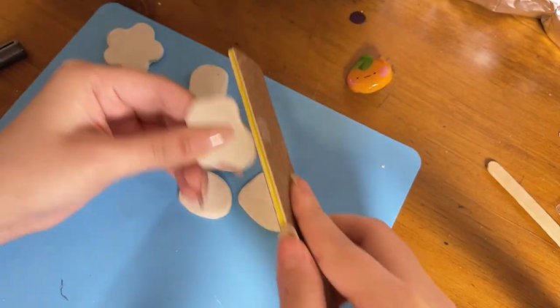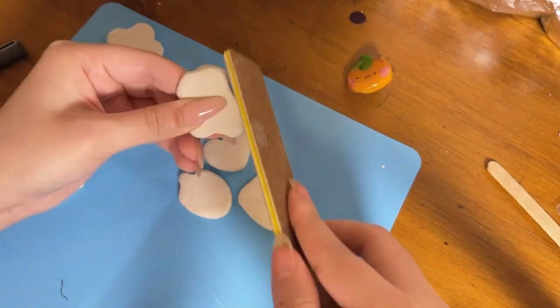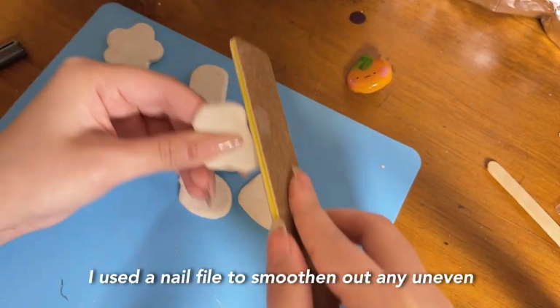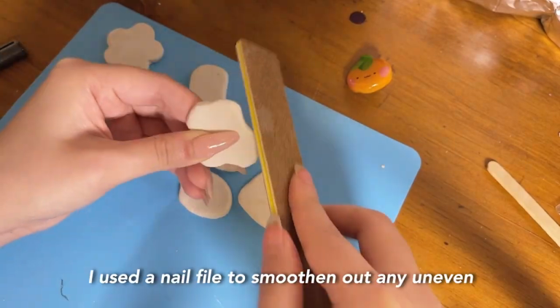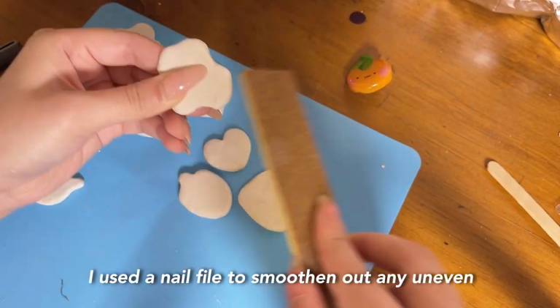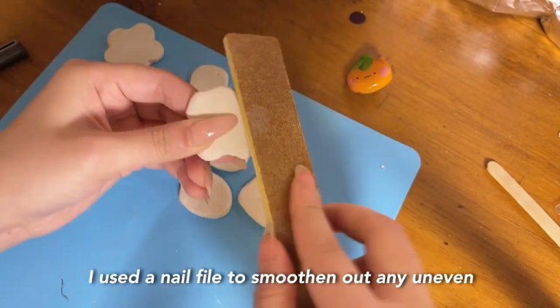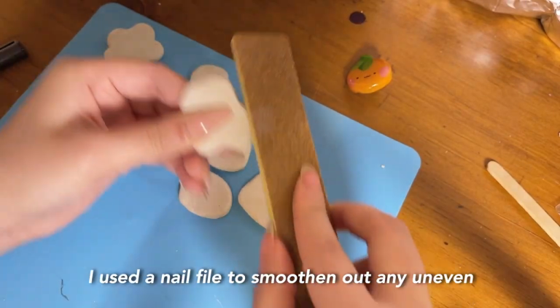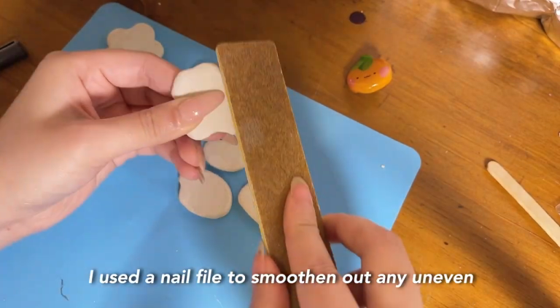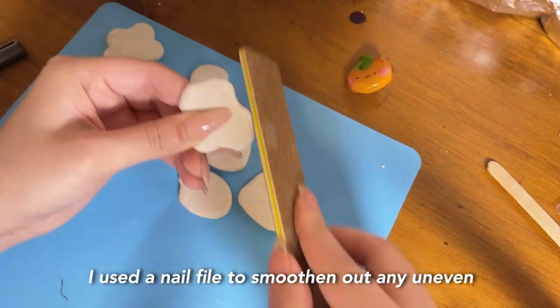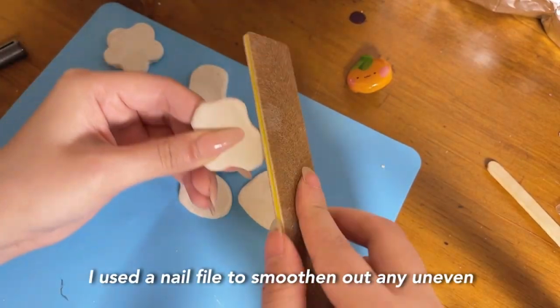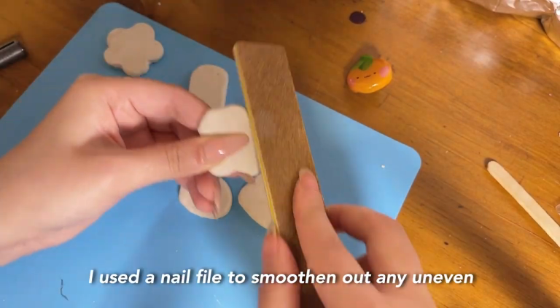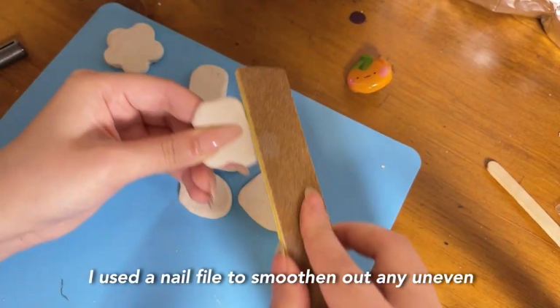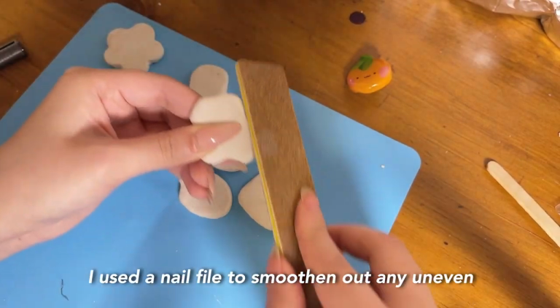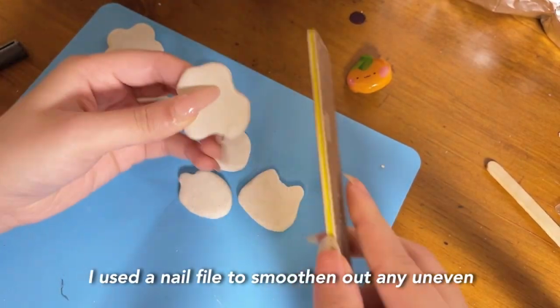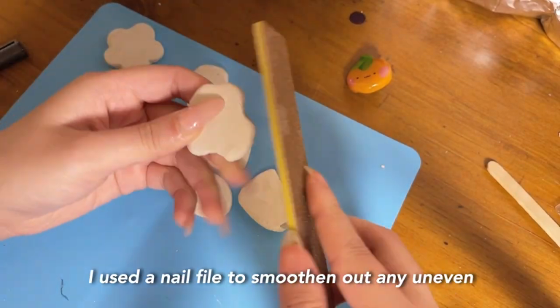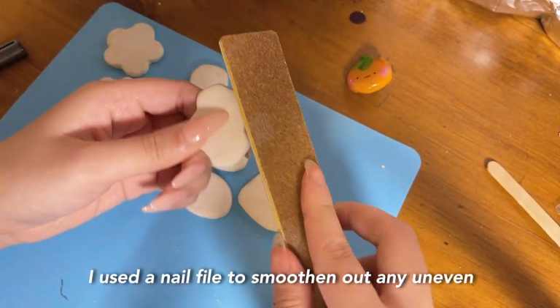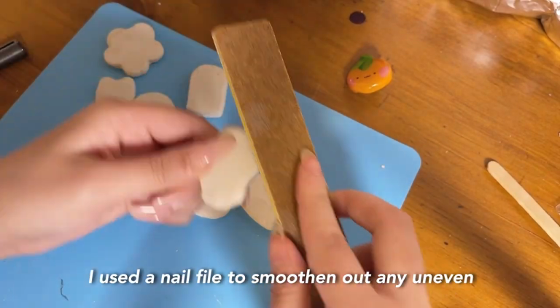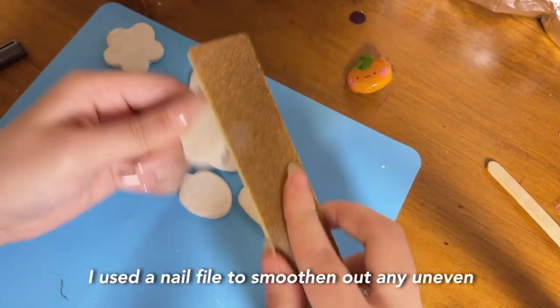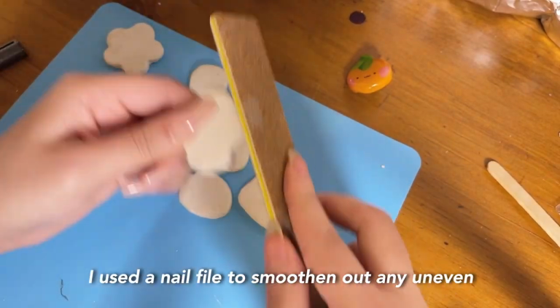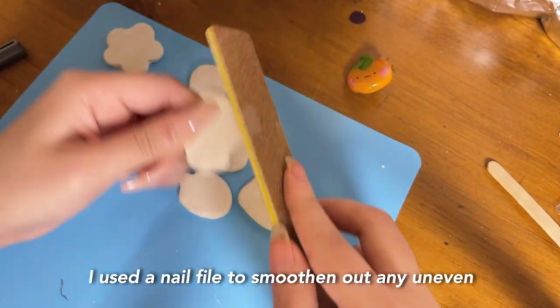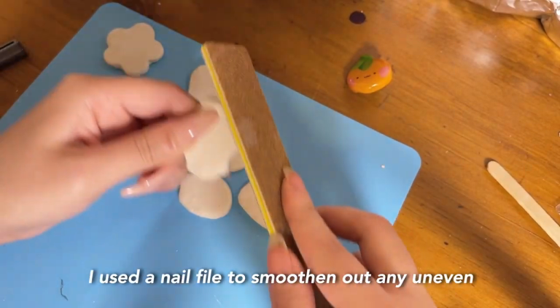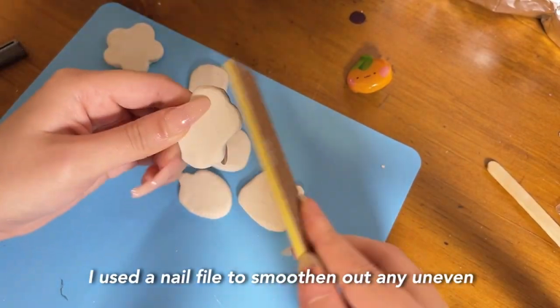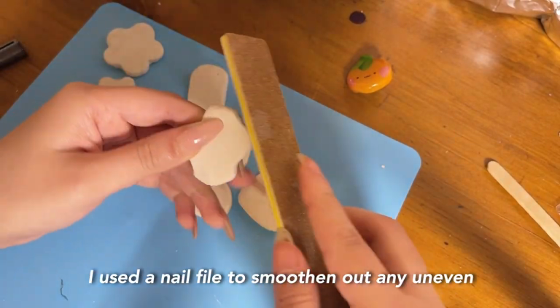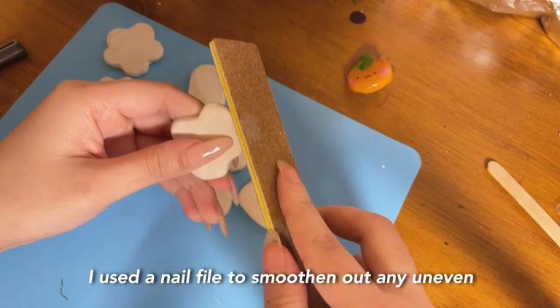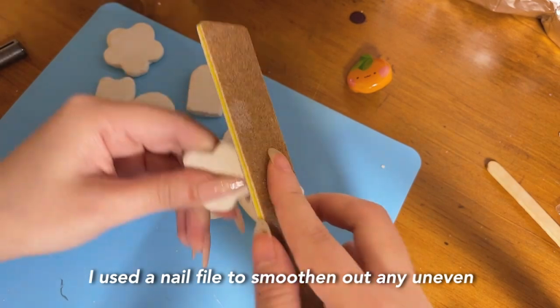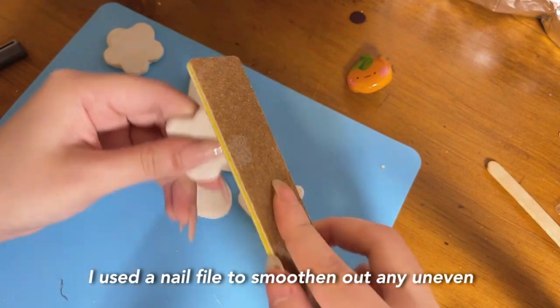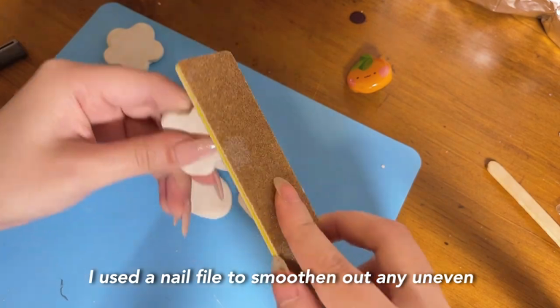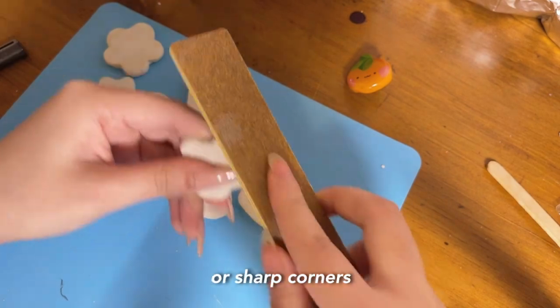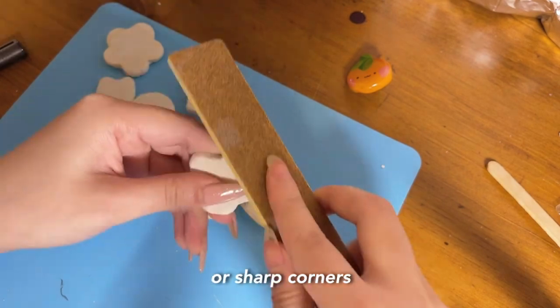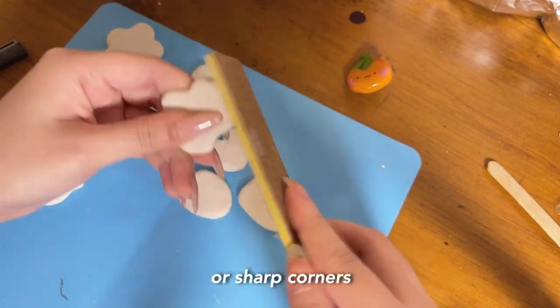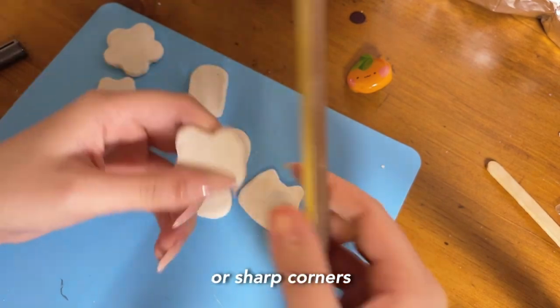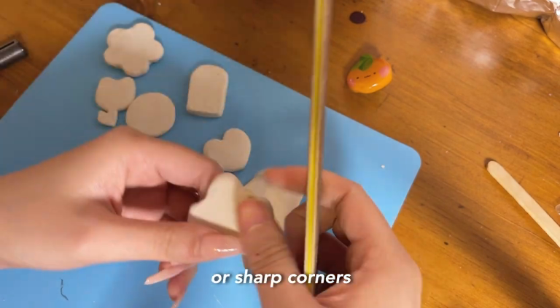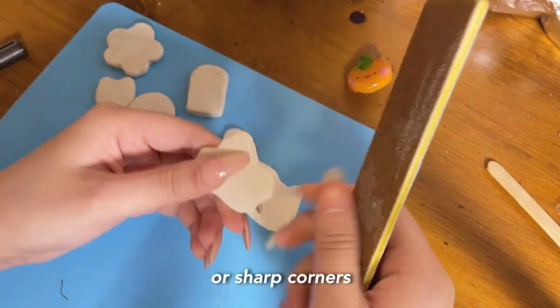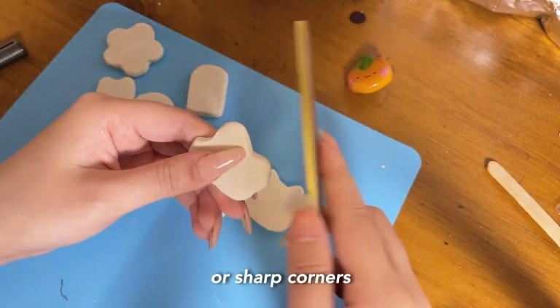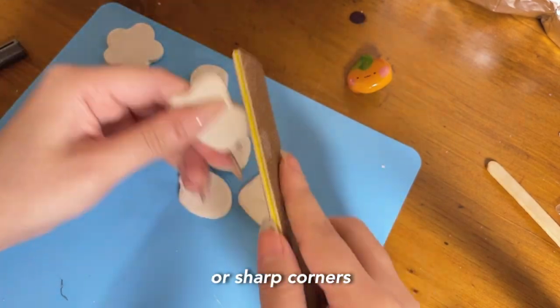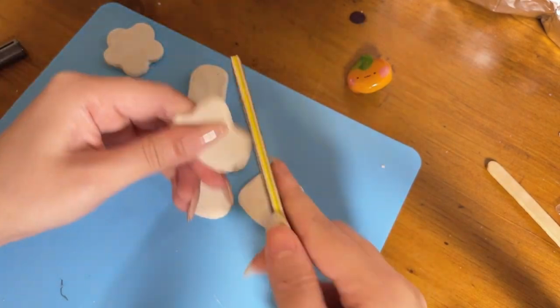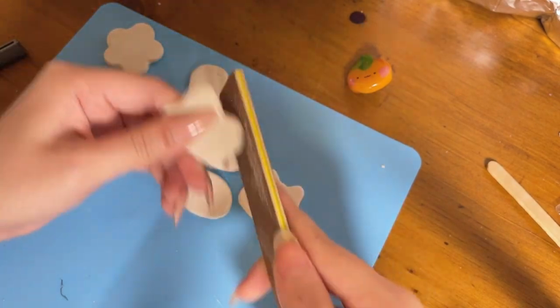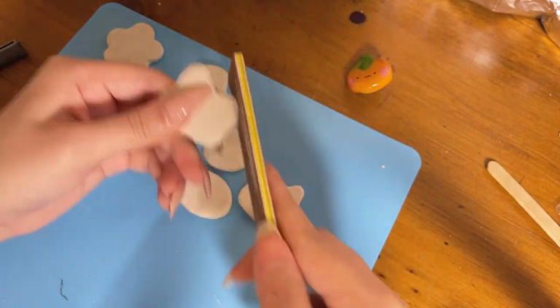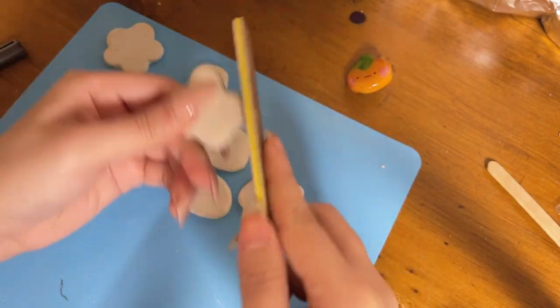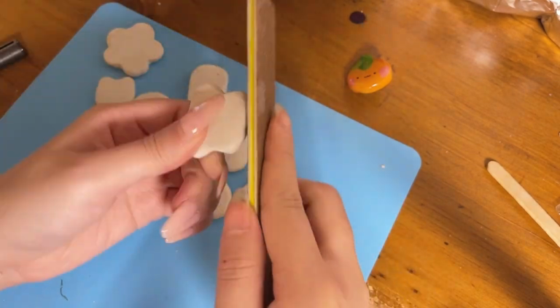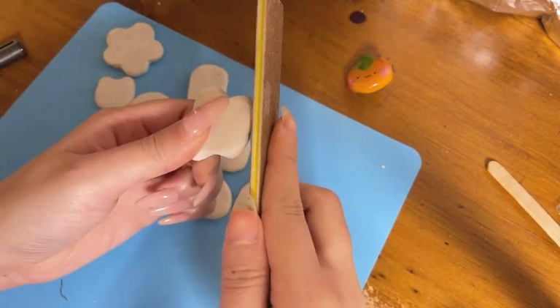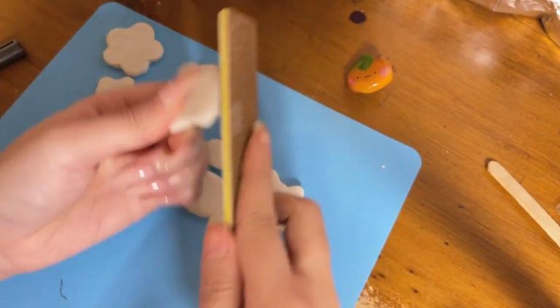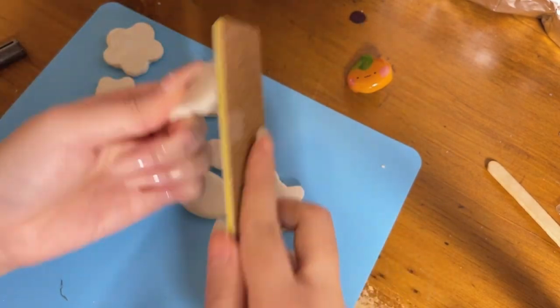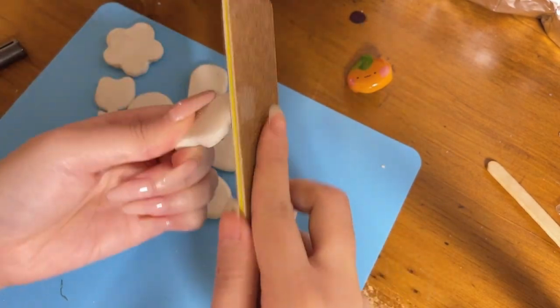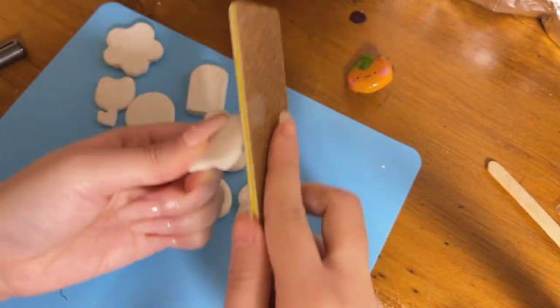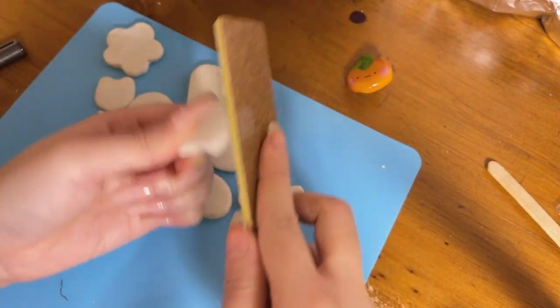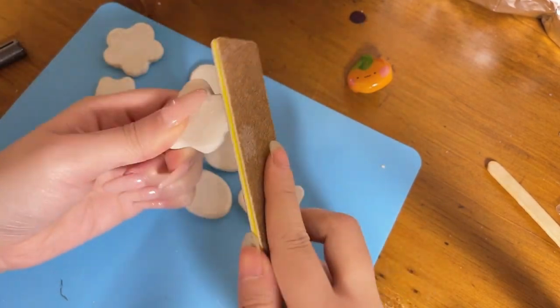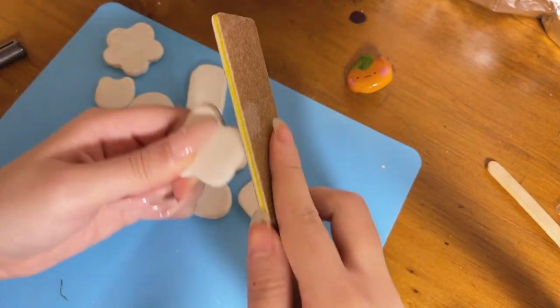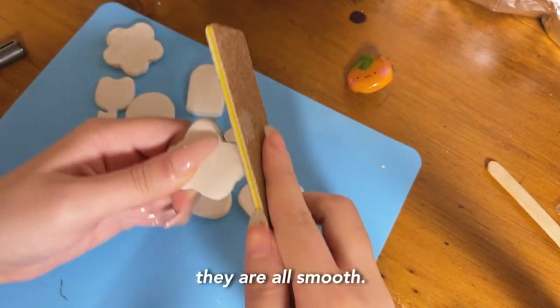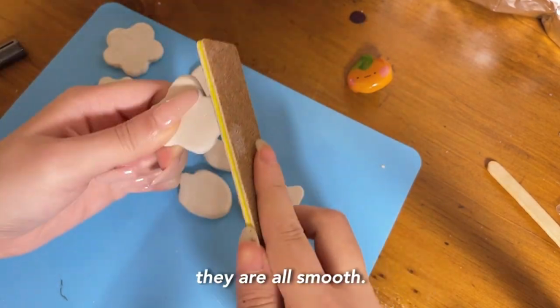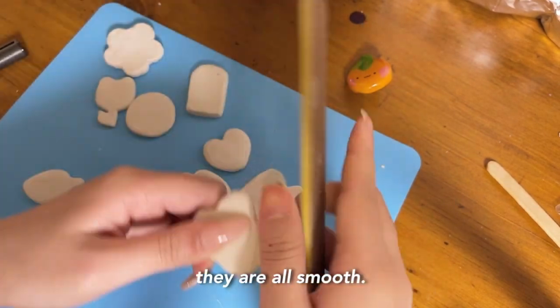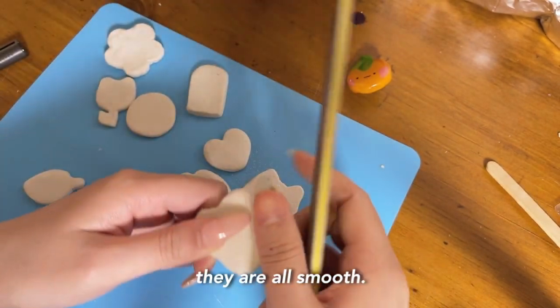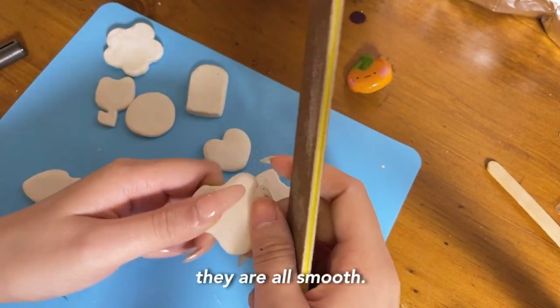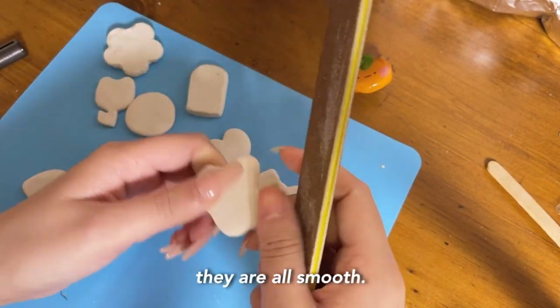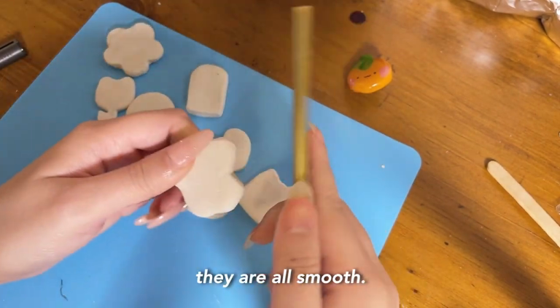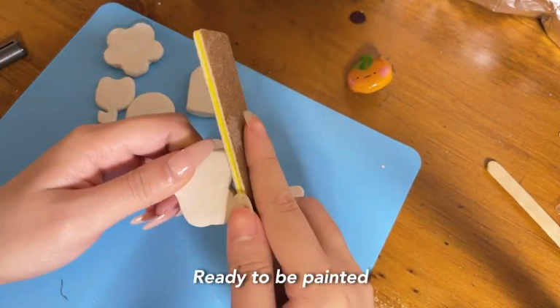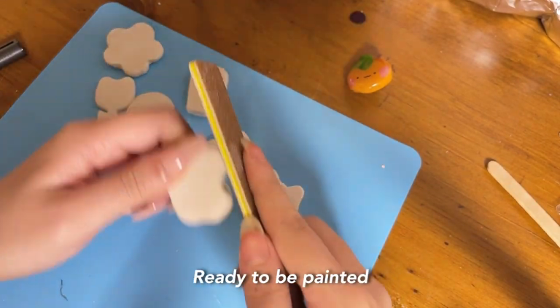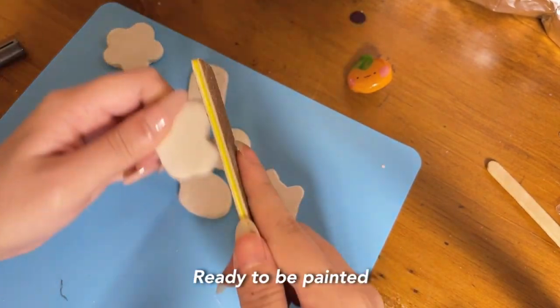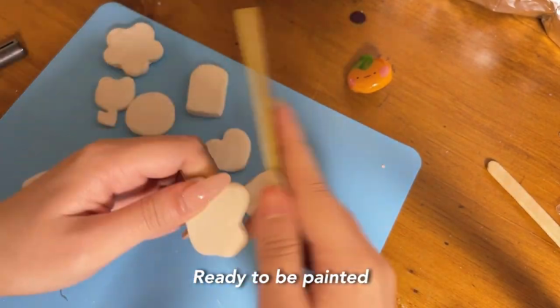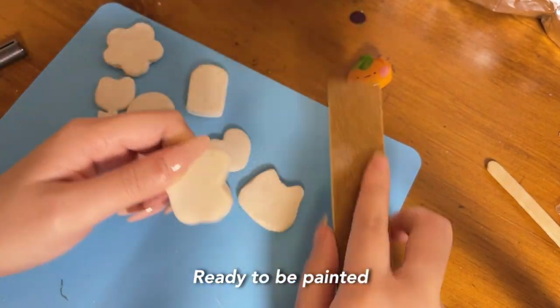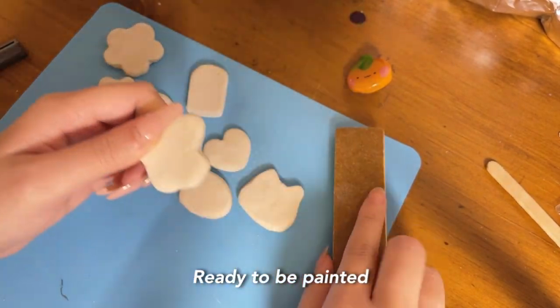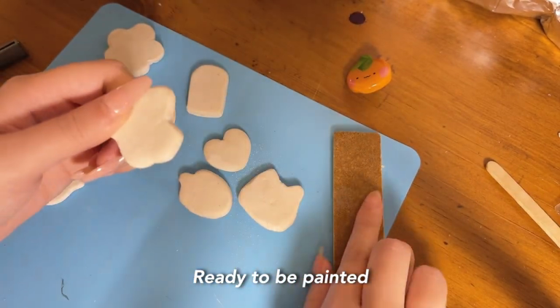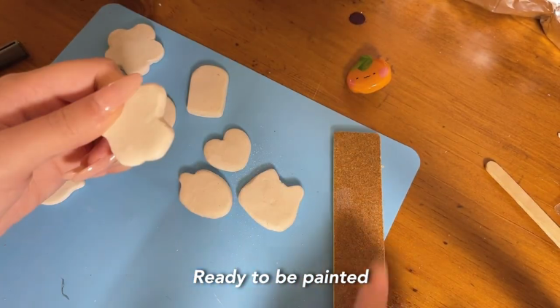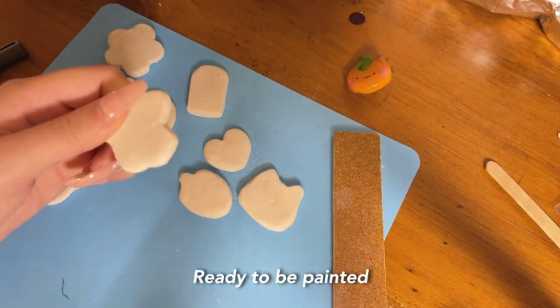I used a nail file to smoothen out any uneven or sharp corners. They are all smooth and ready to be painted.